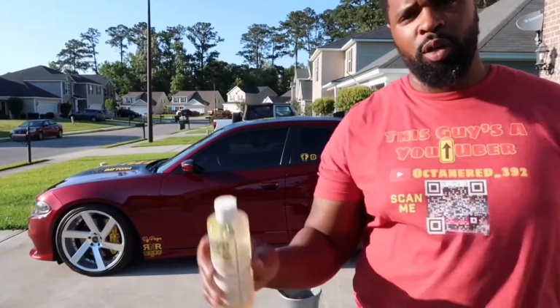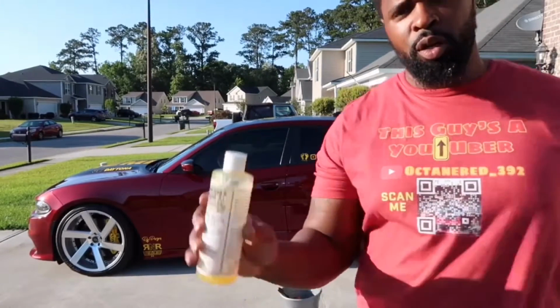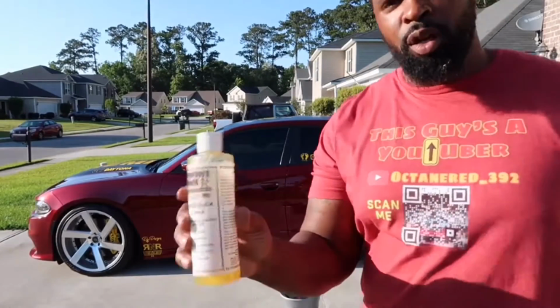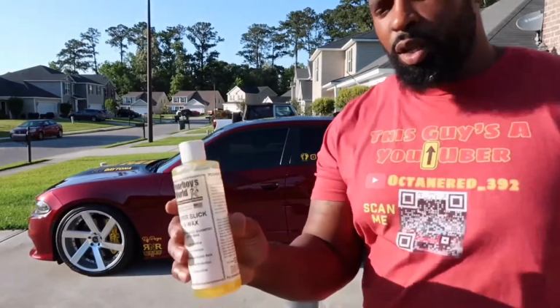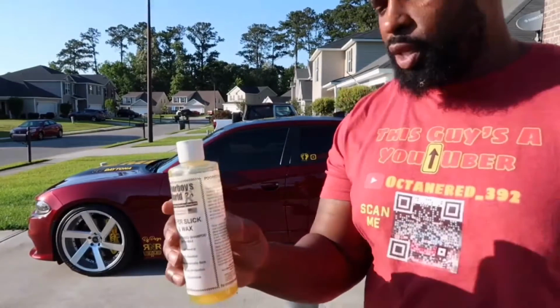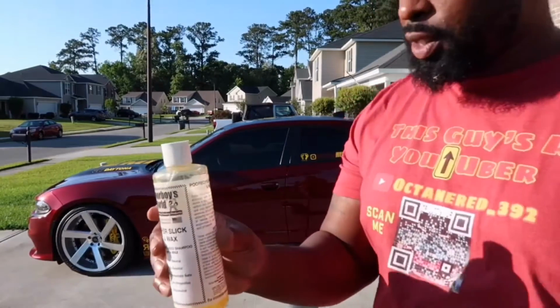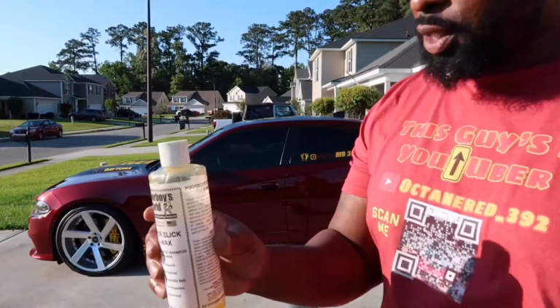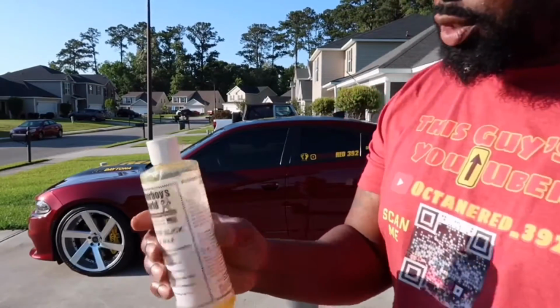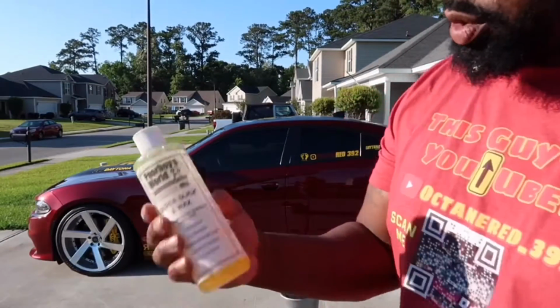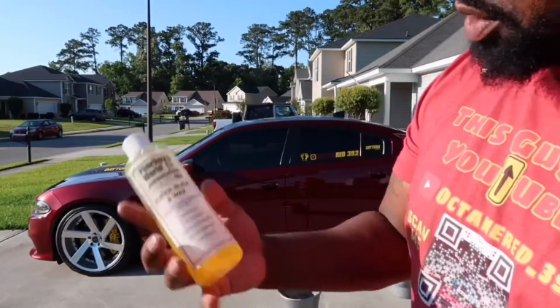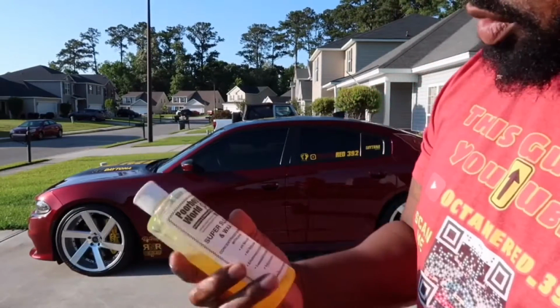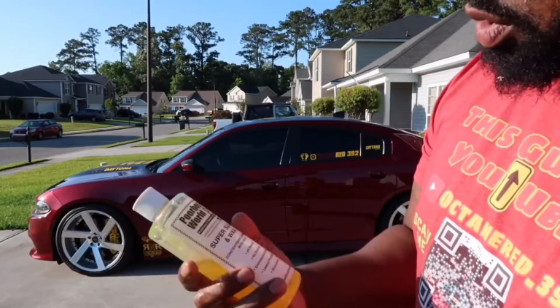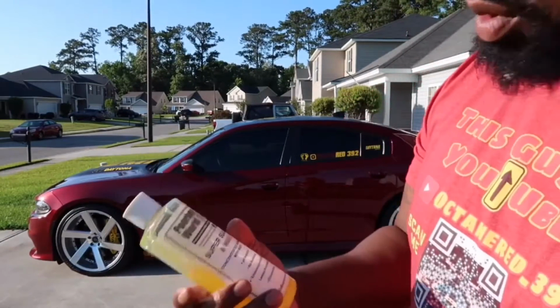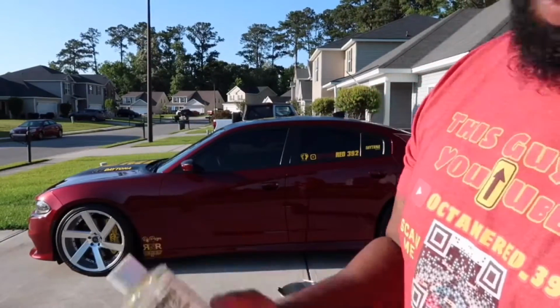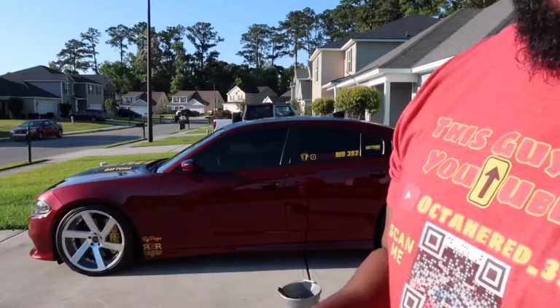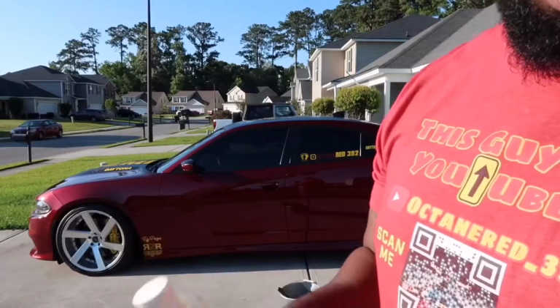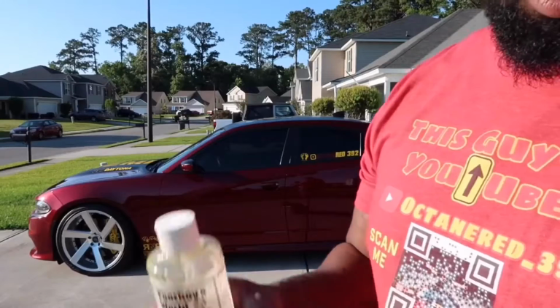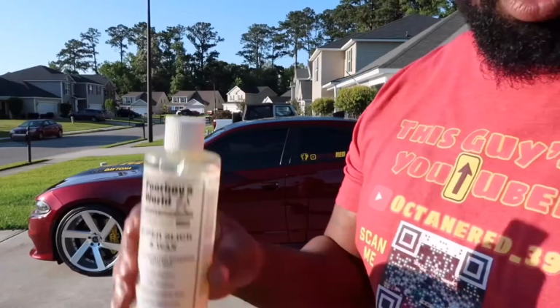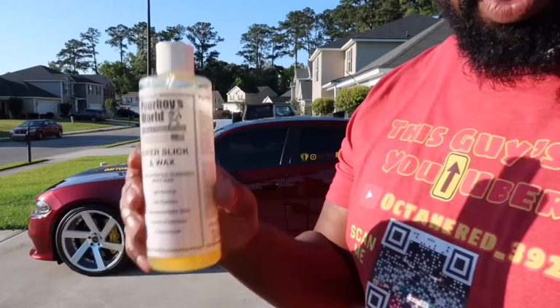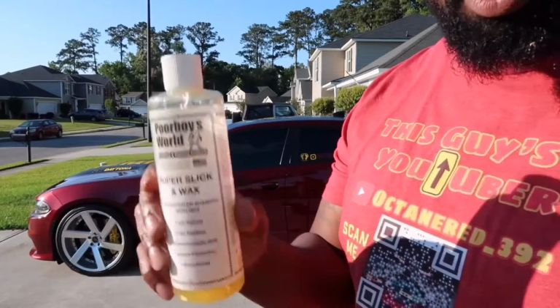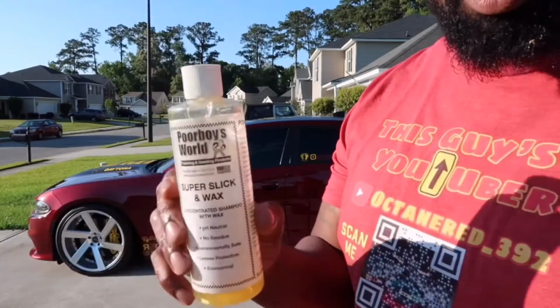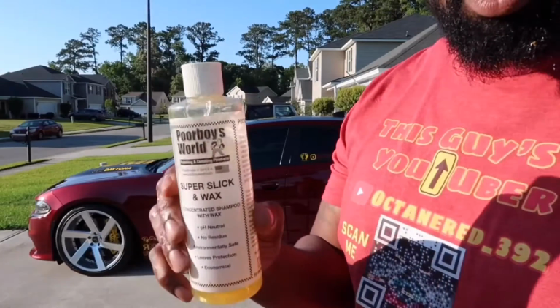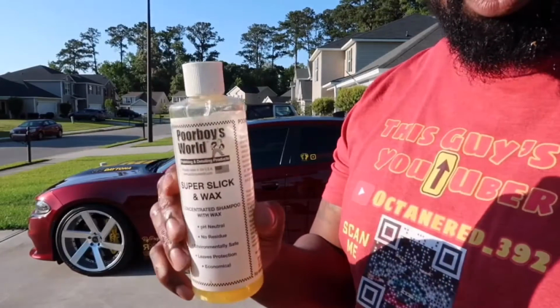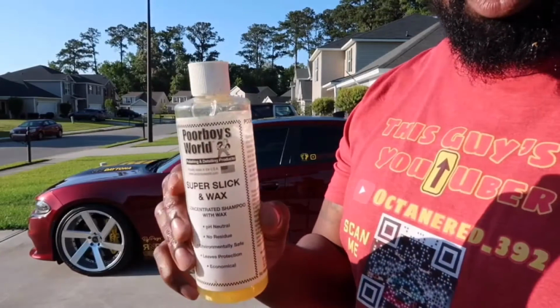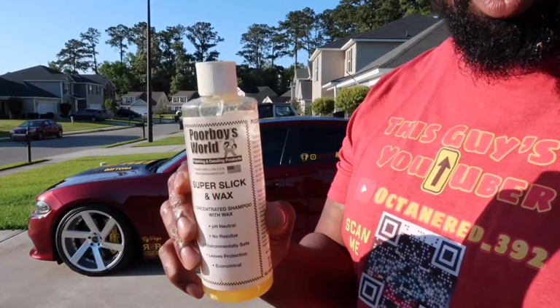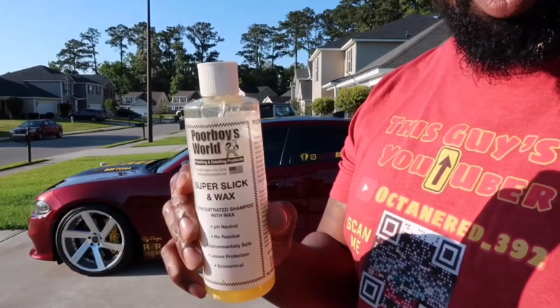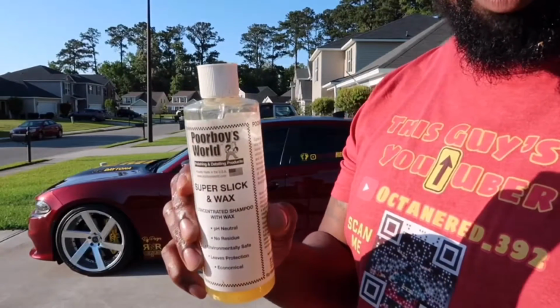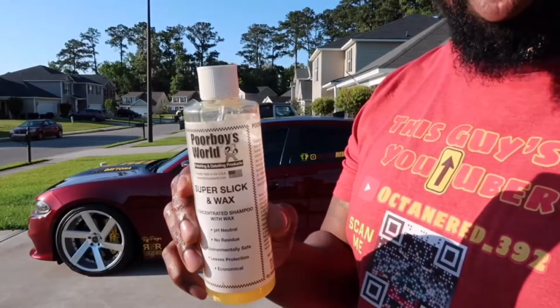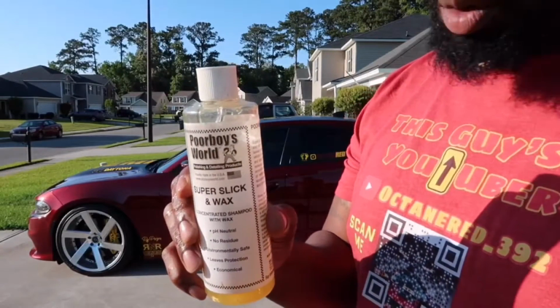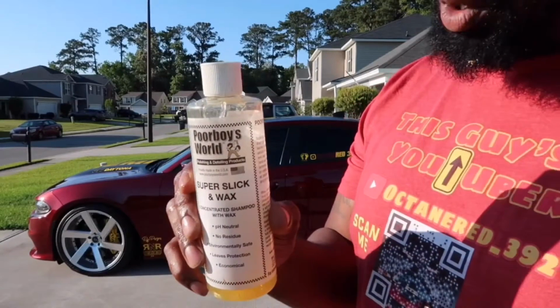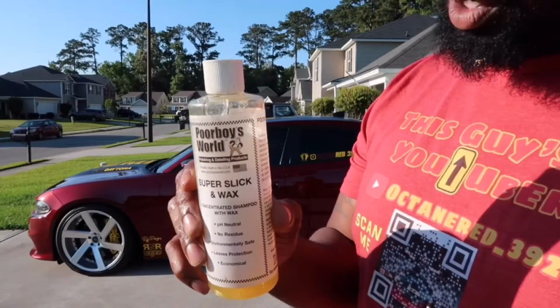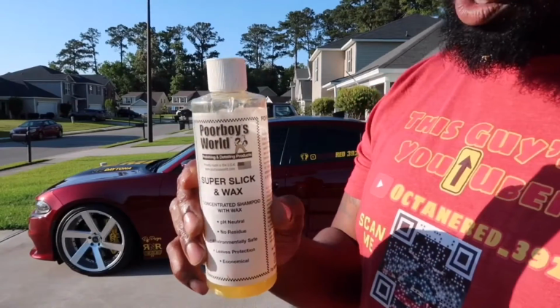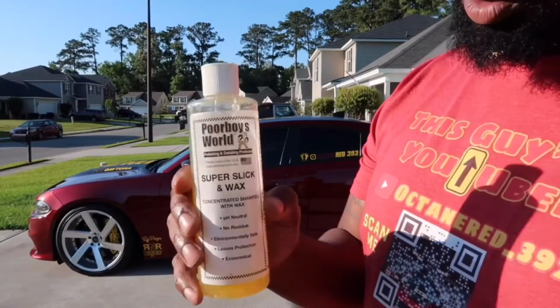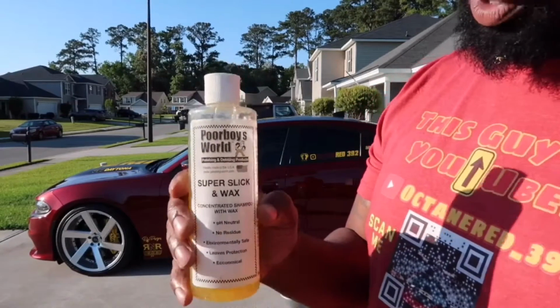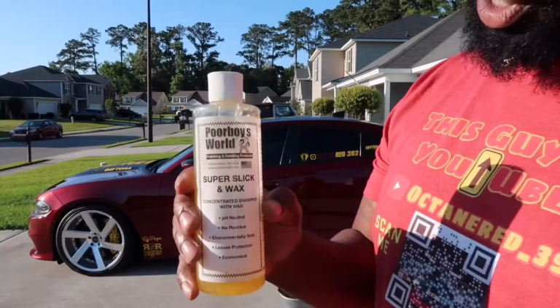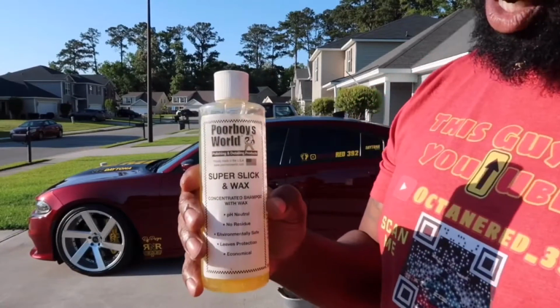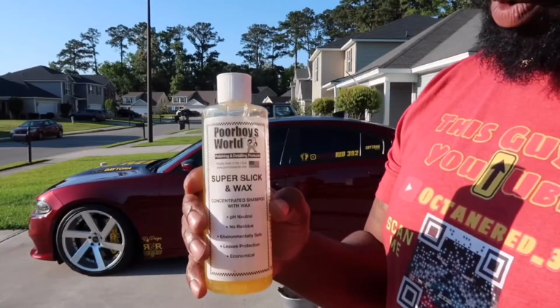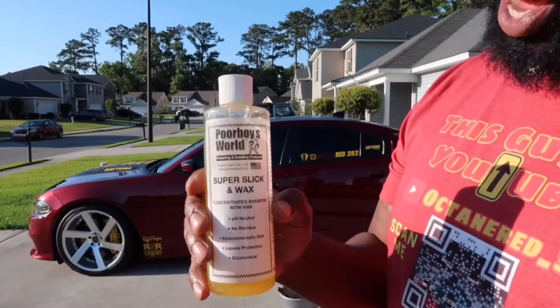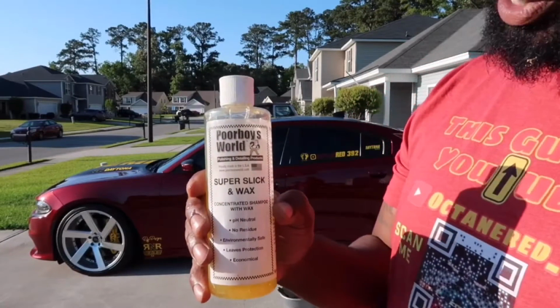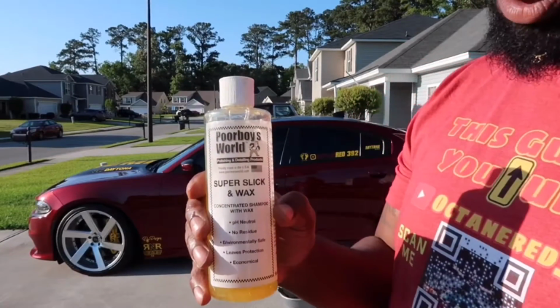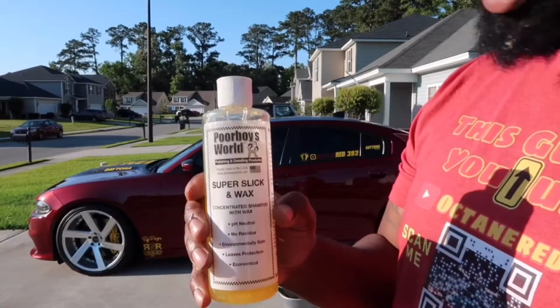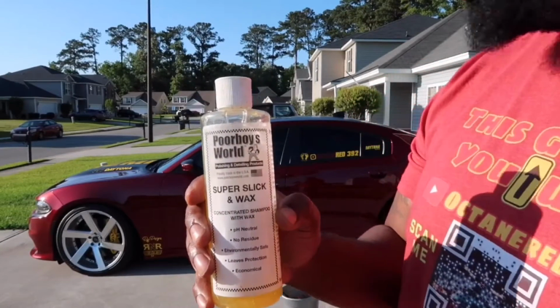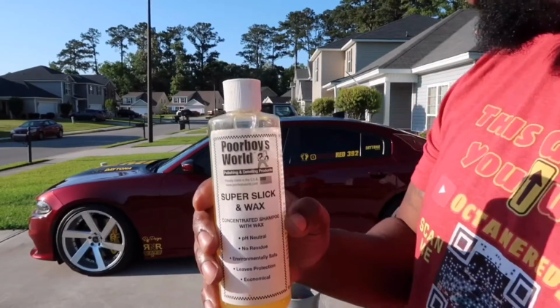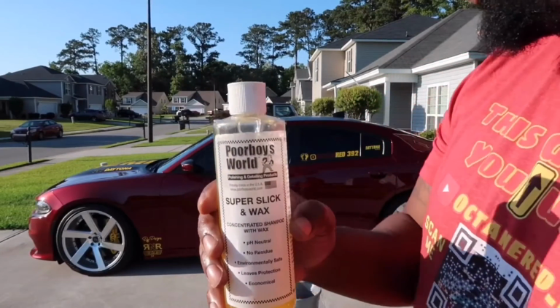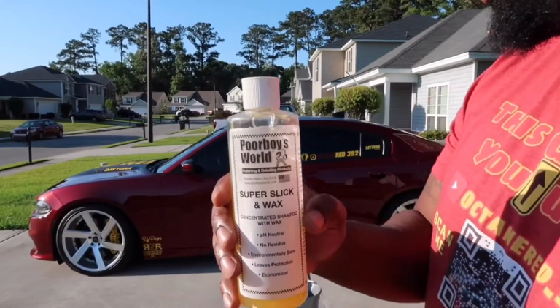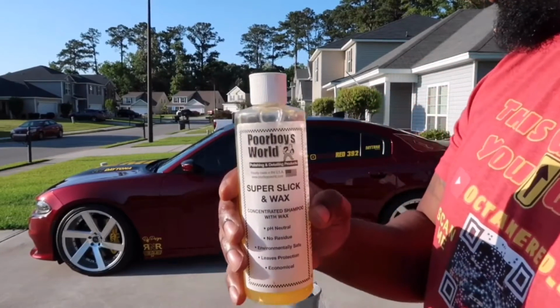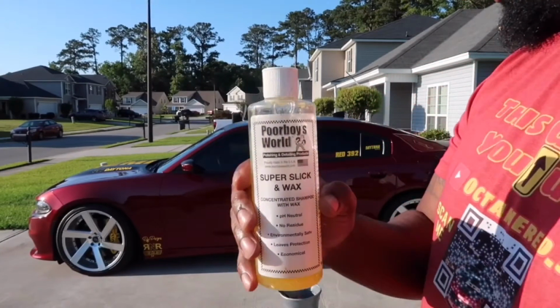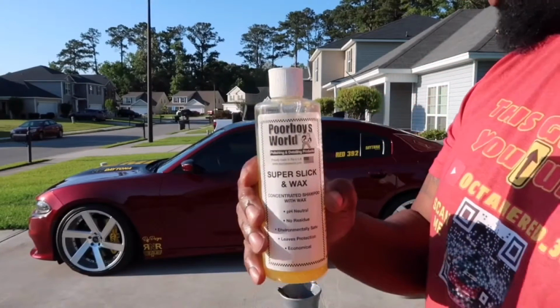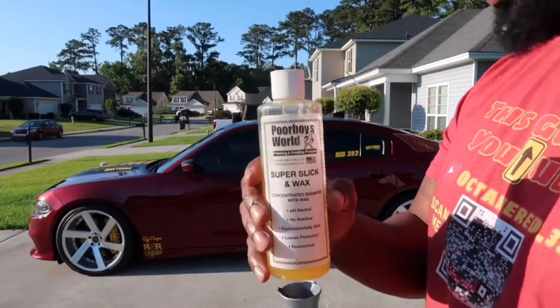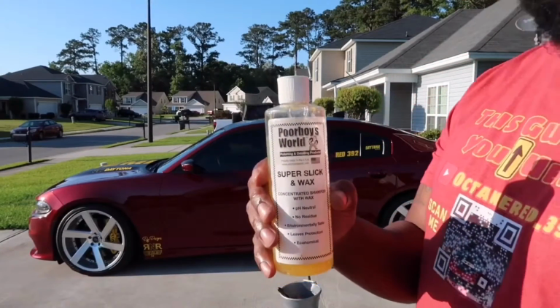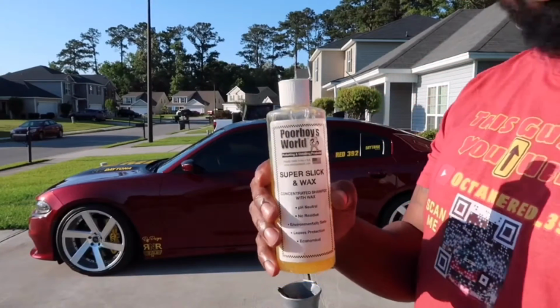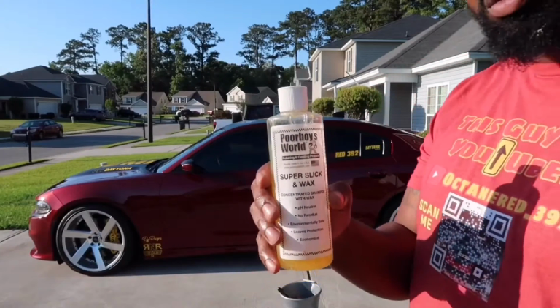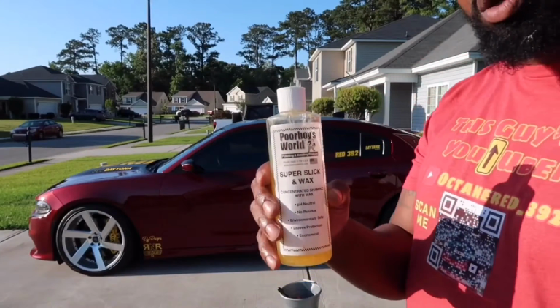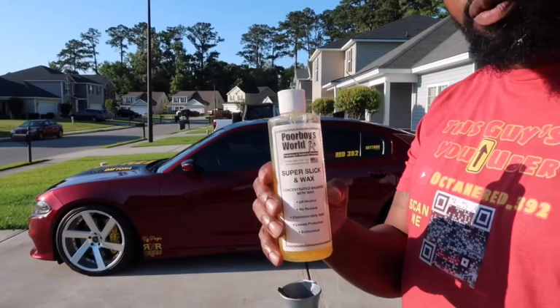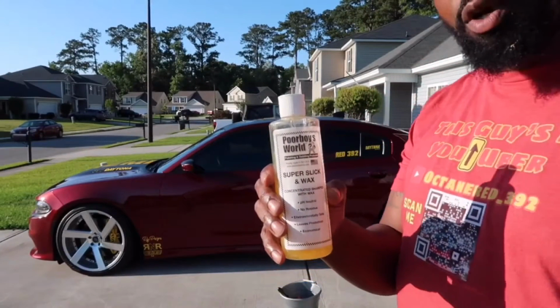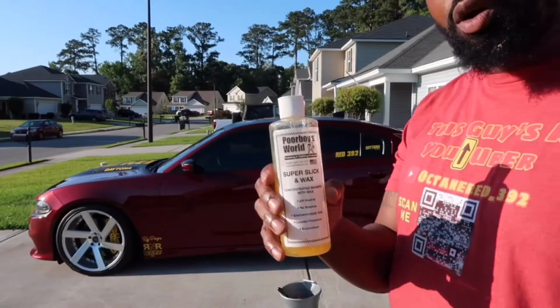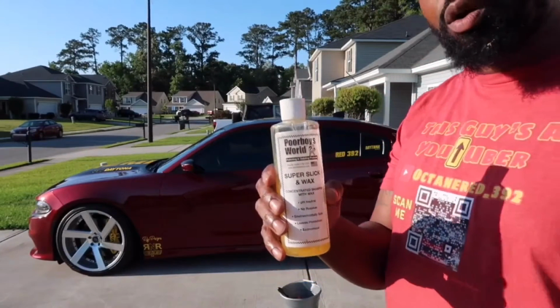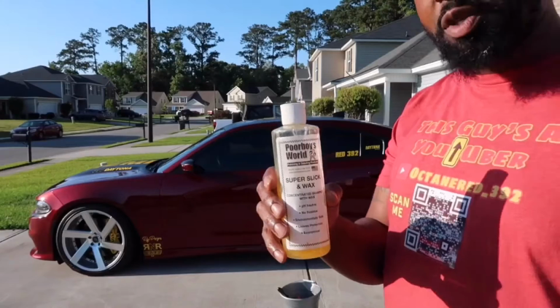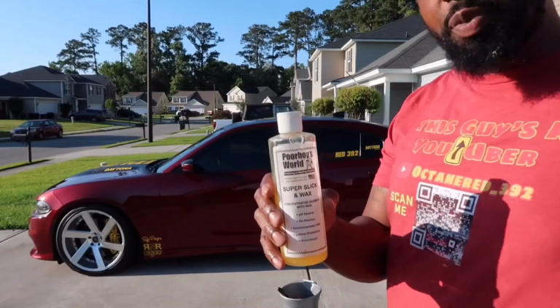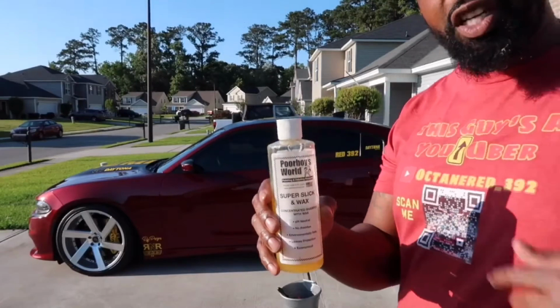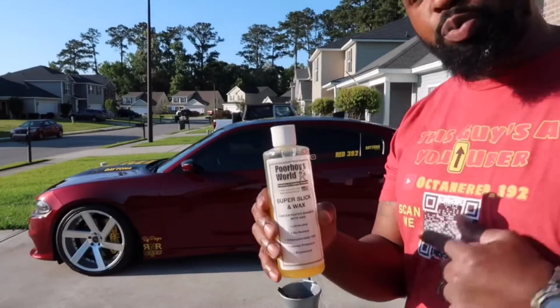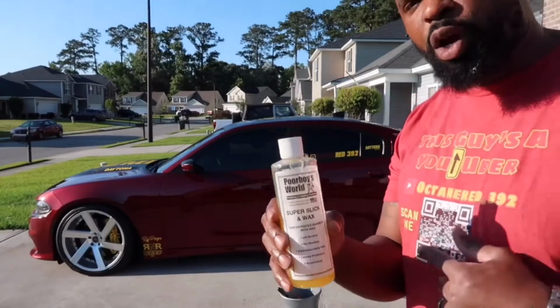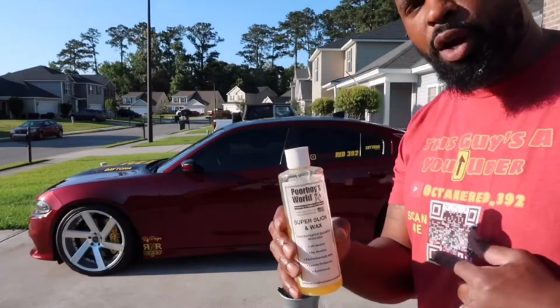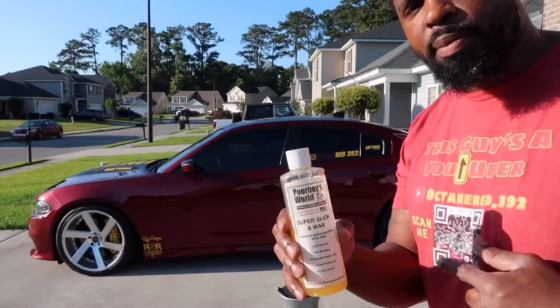This is what we're going to be washing the car with — Poor Boy's Super Slick and Wax. I'm going to speed this part up.